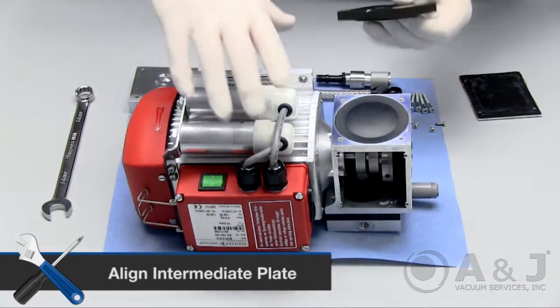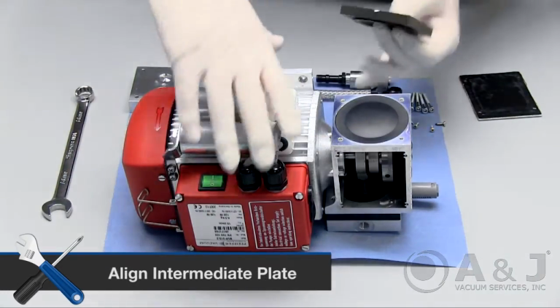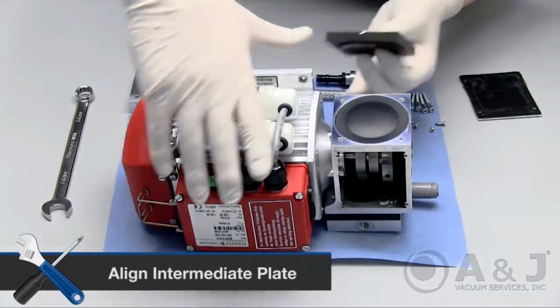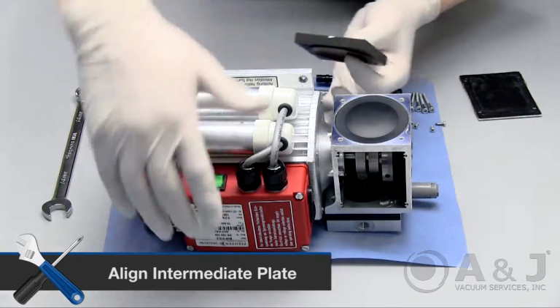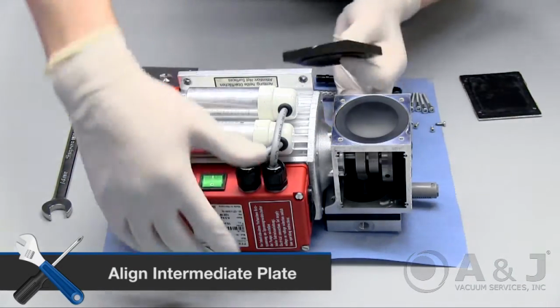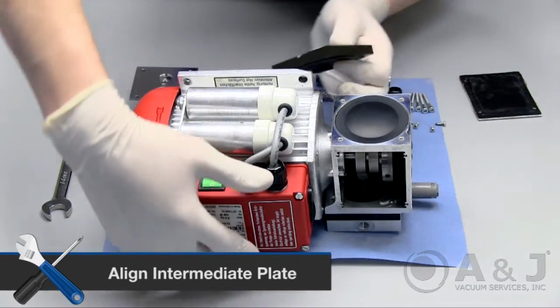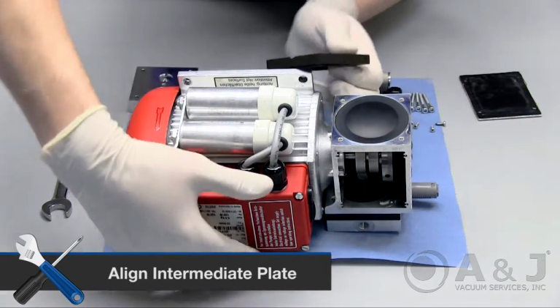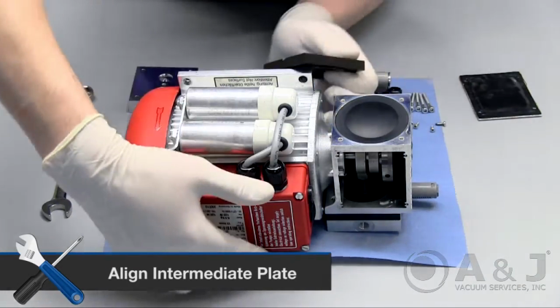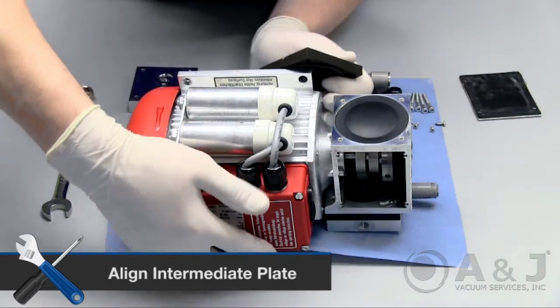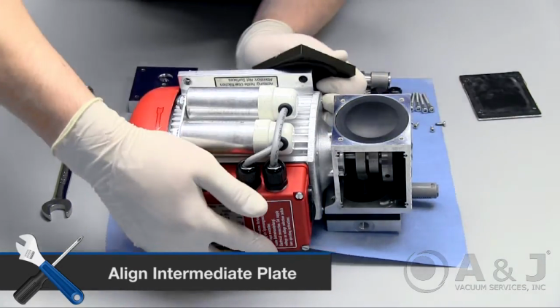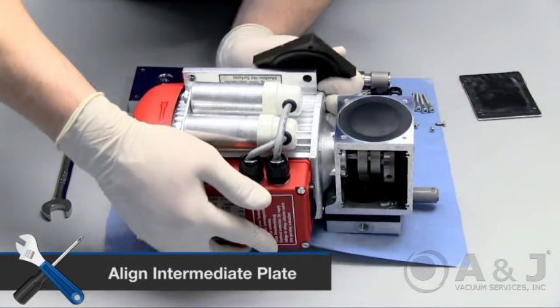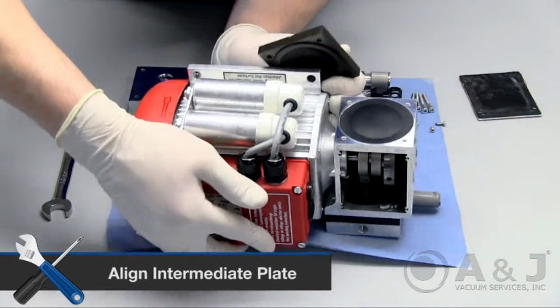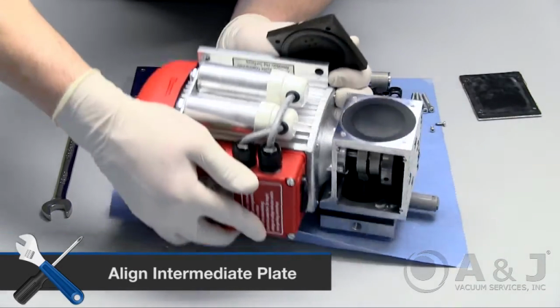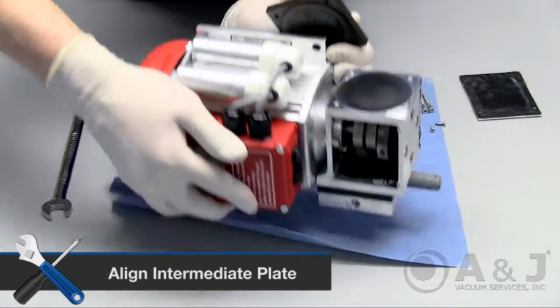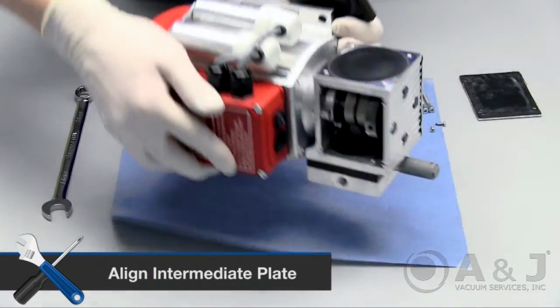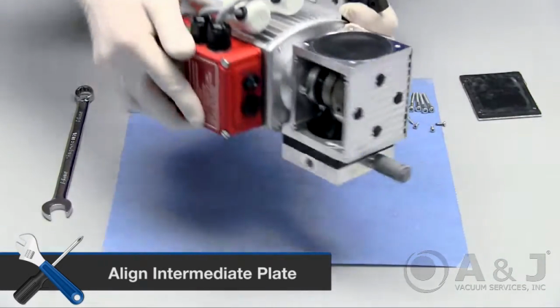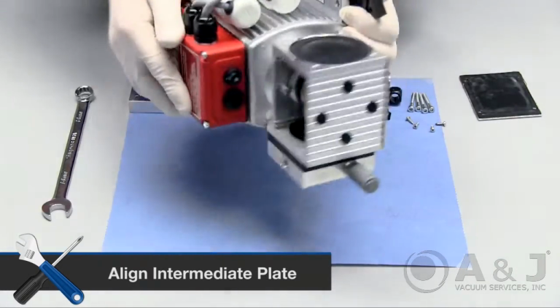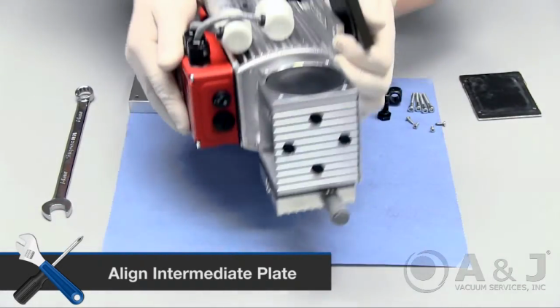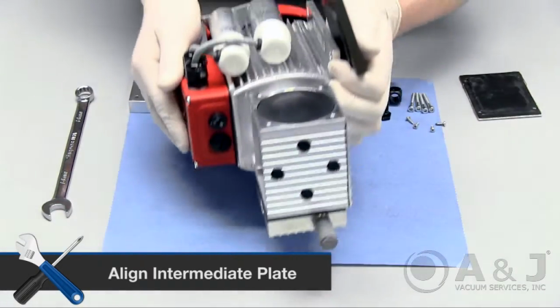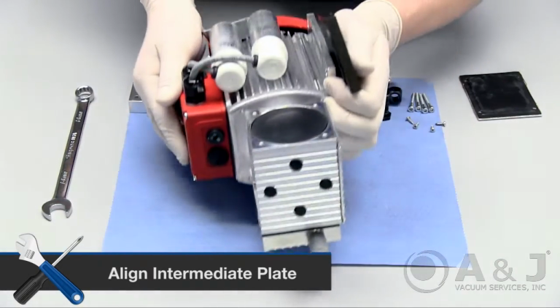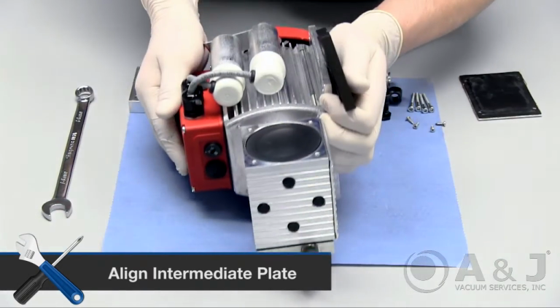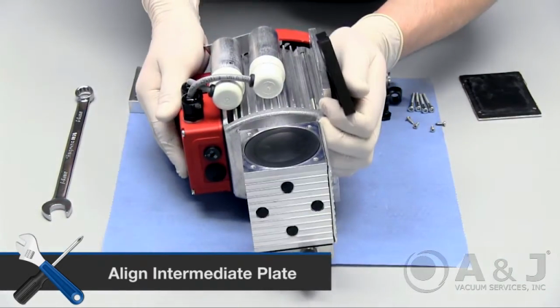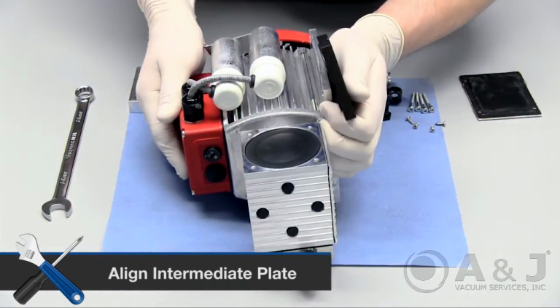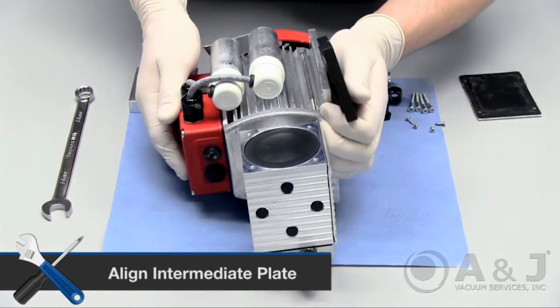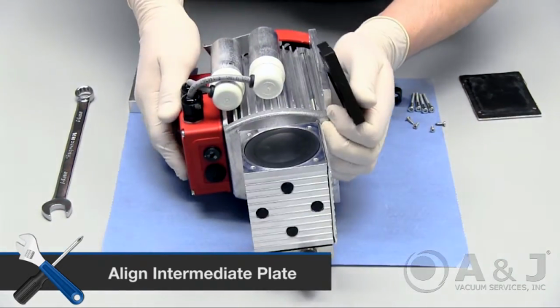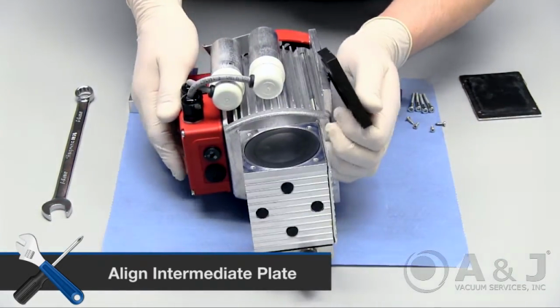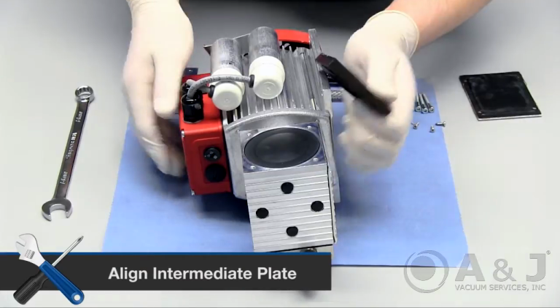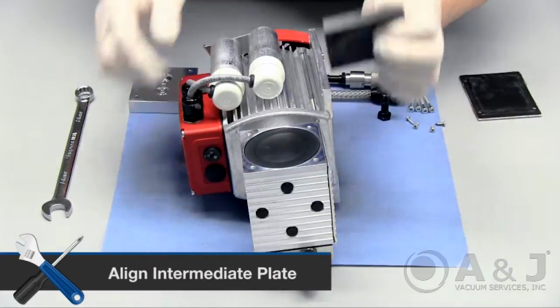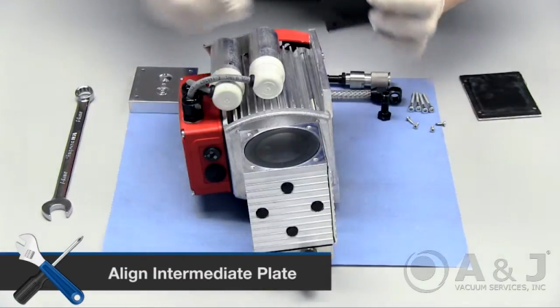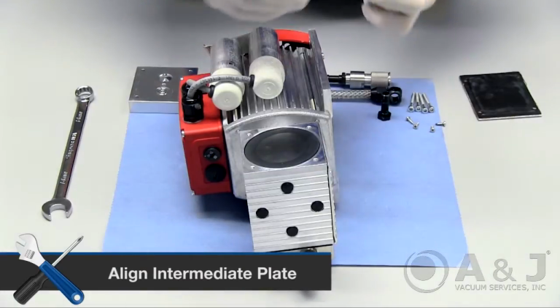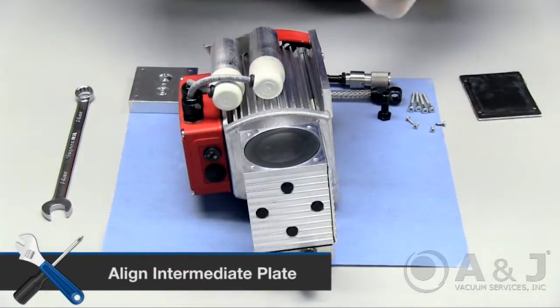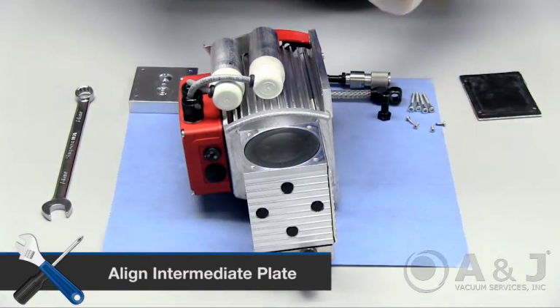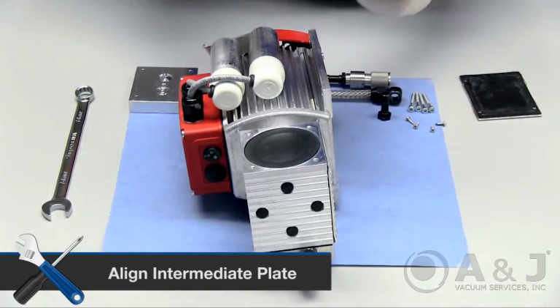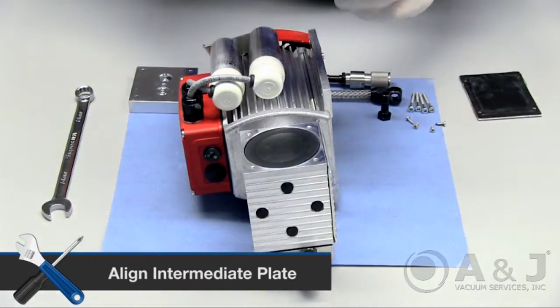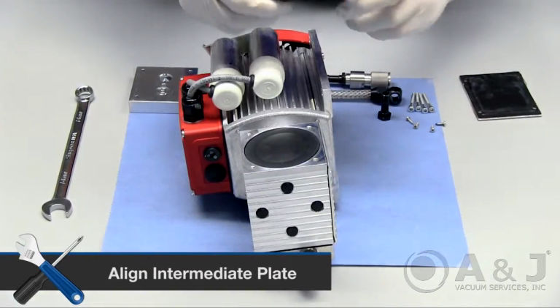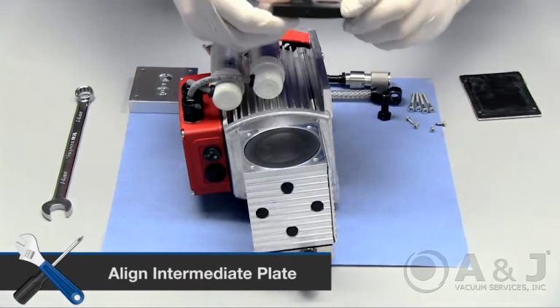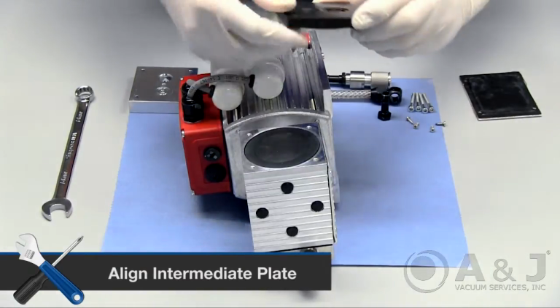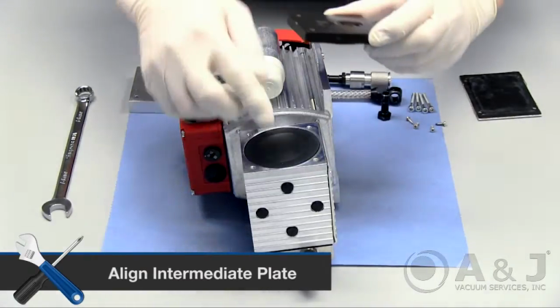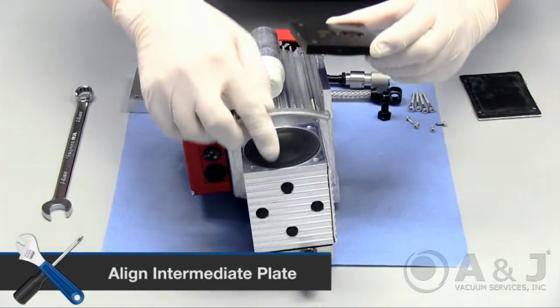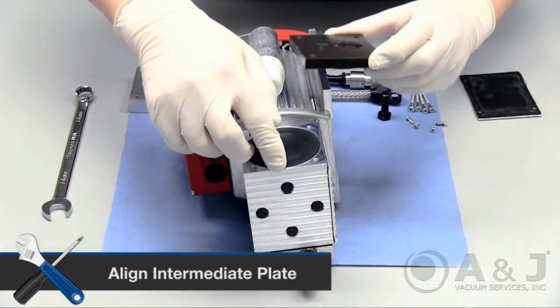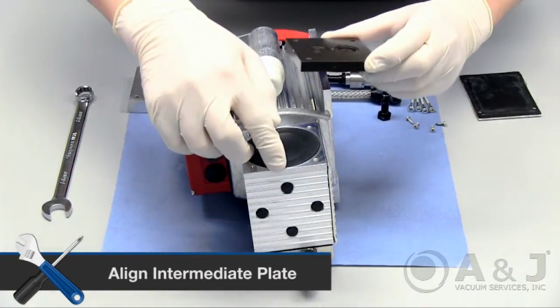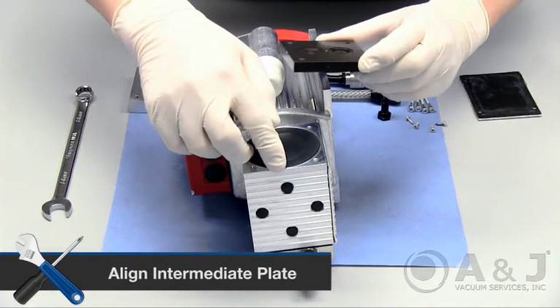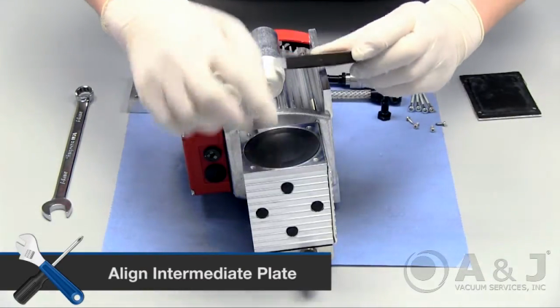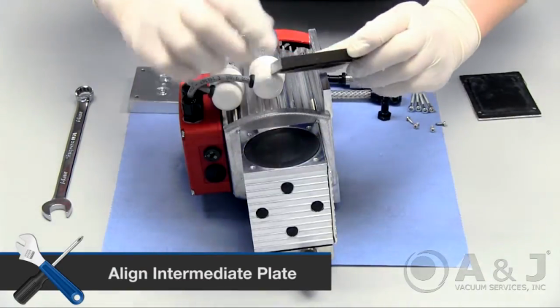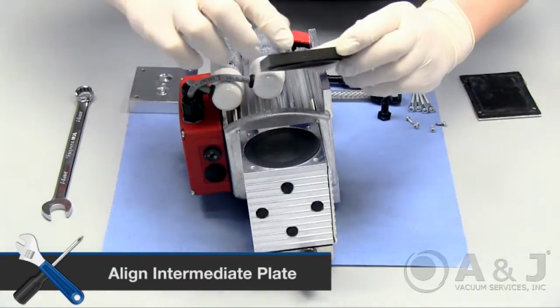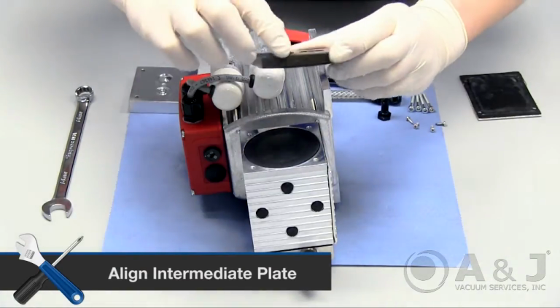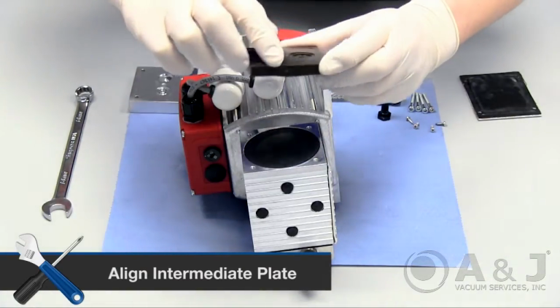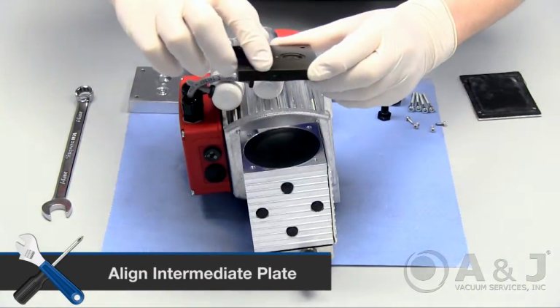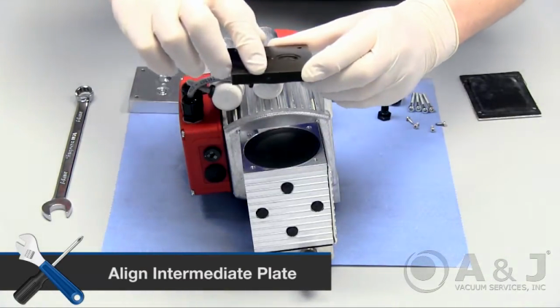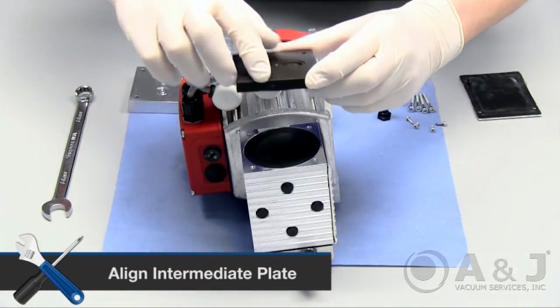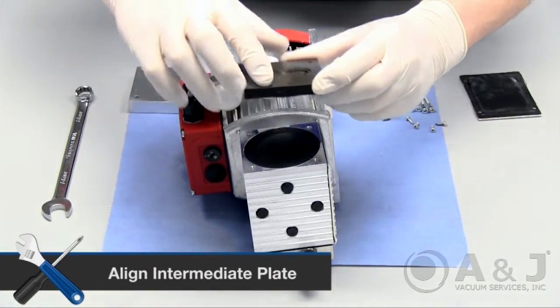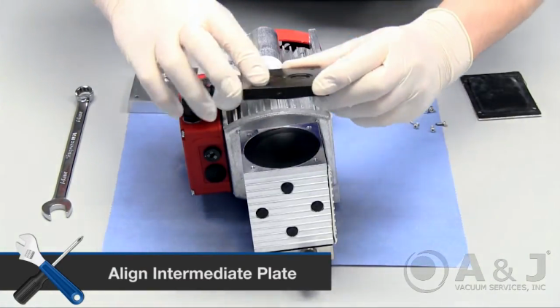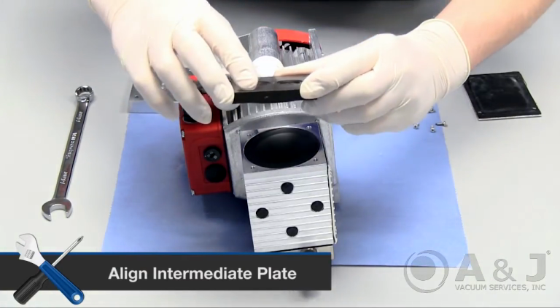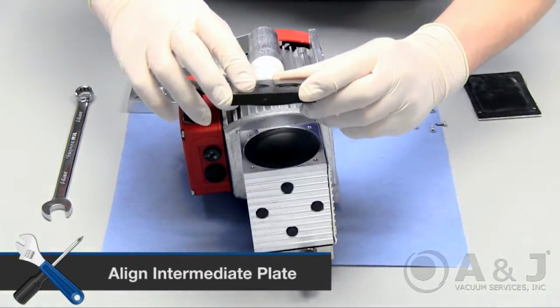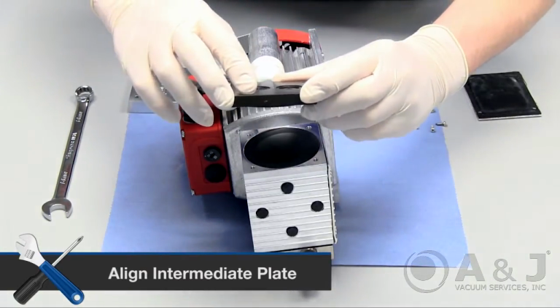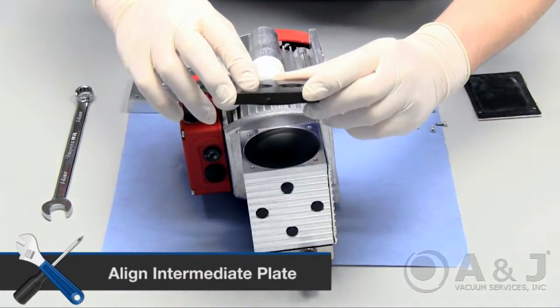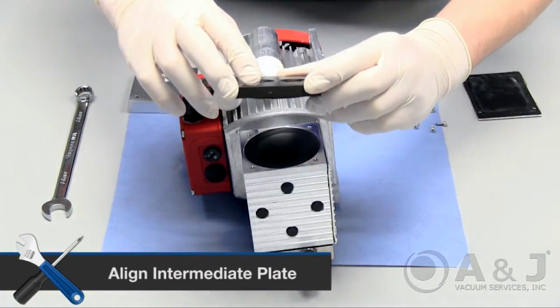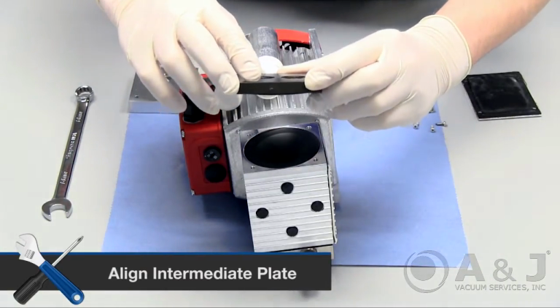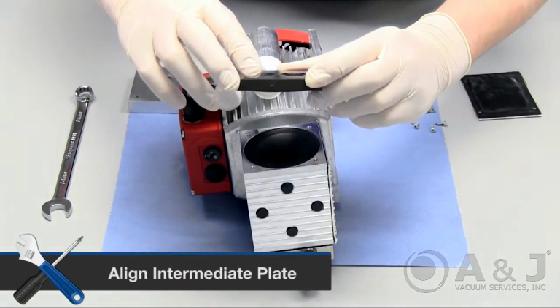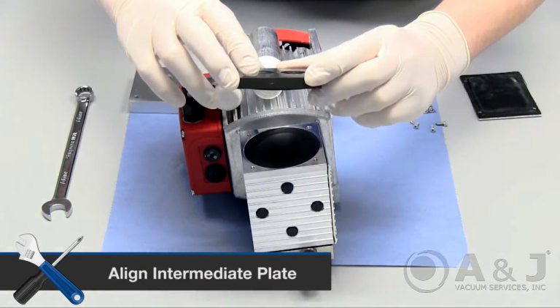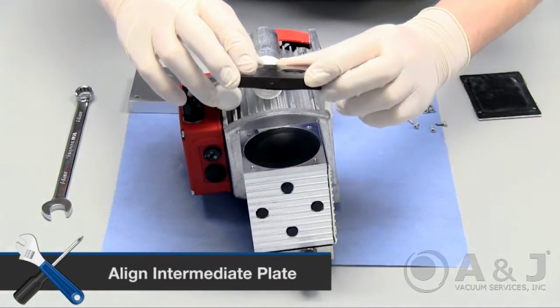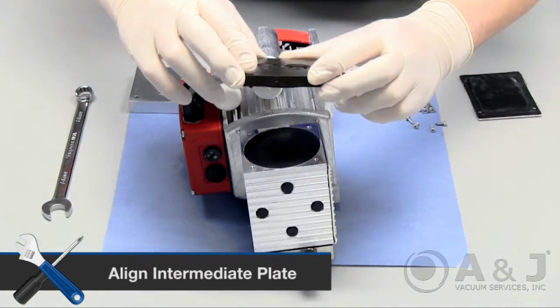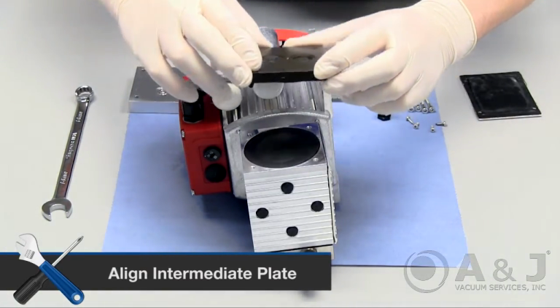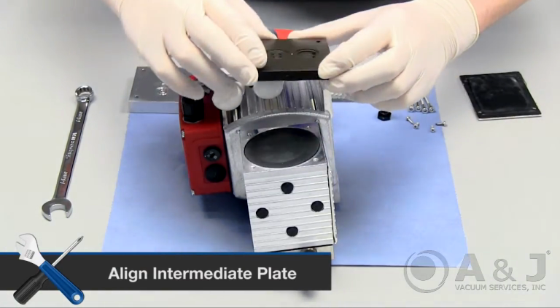Take the intermediate plate and make sure the number on the side corresponds with the side plate to ensure proper orientation and alignment.